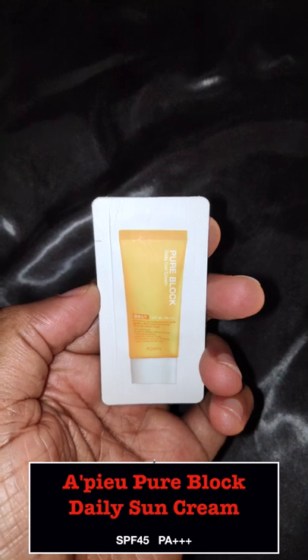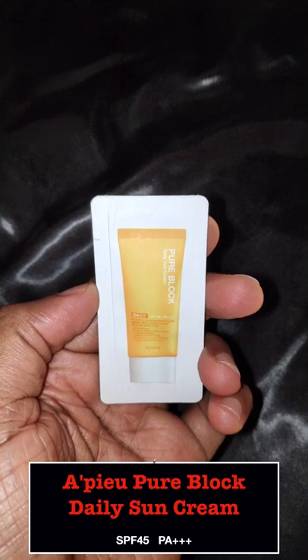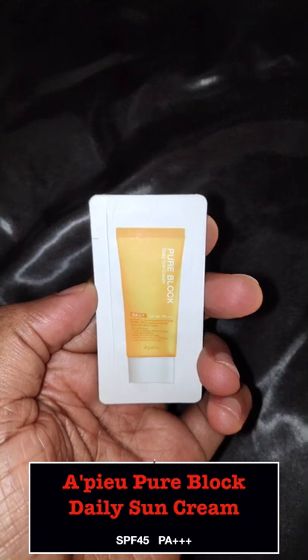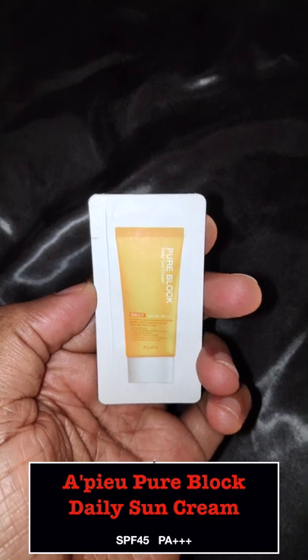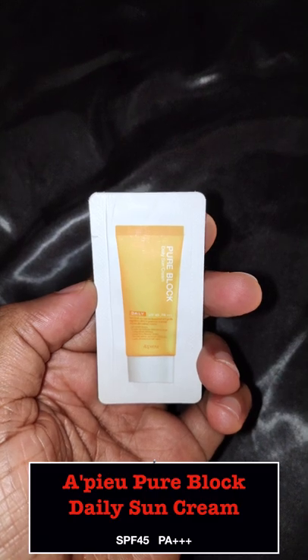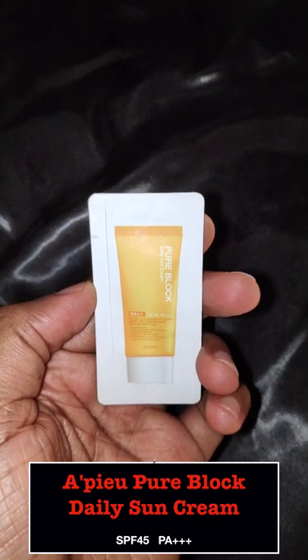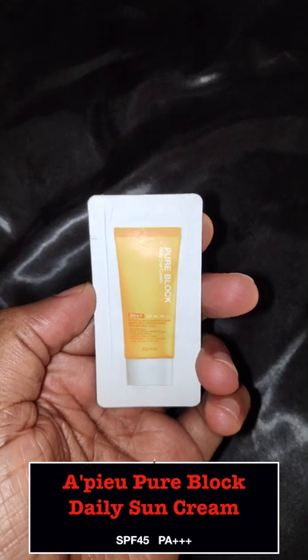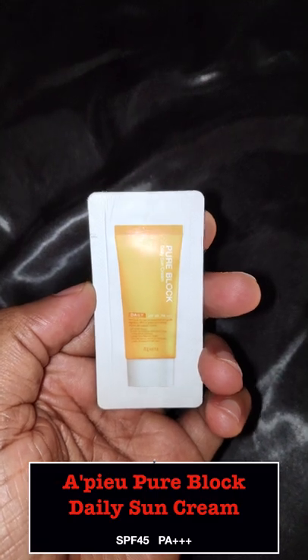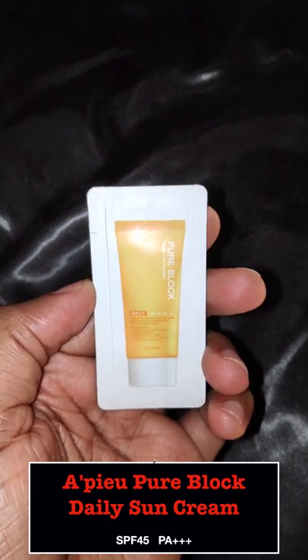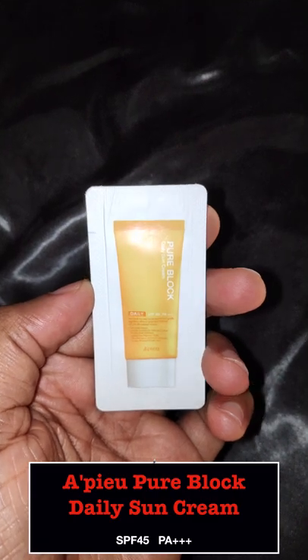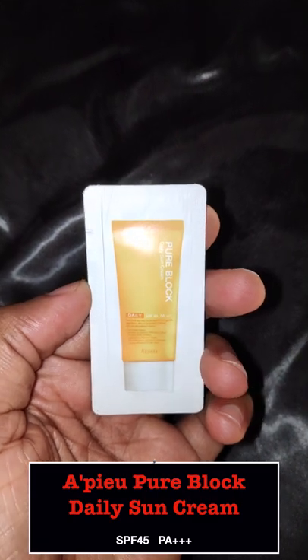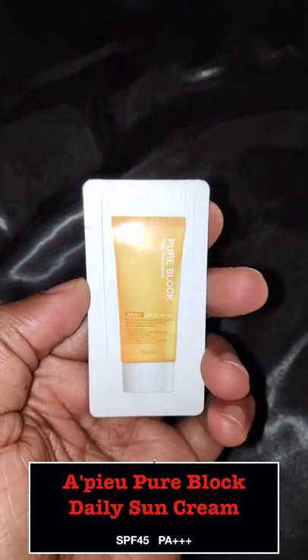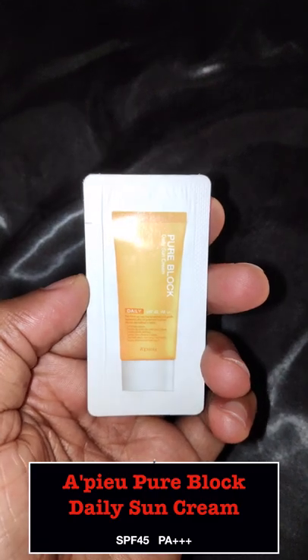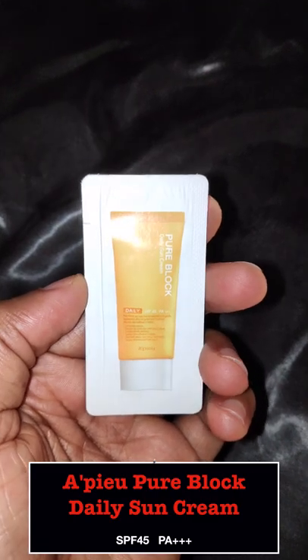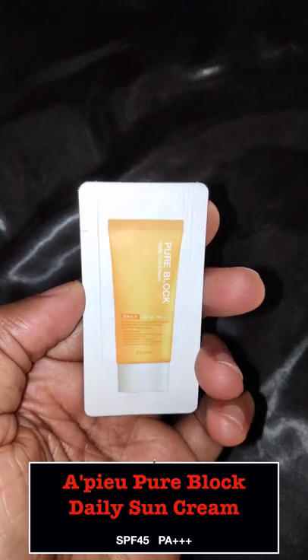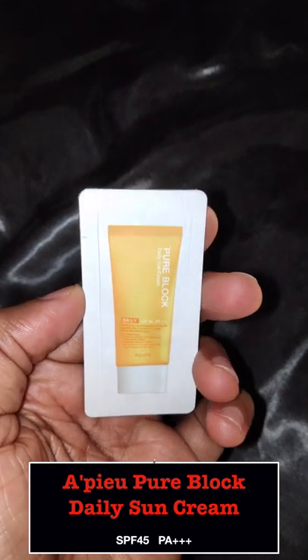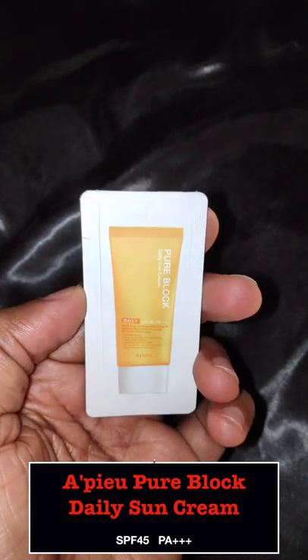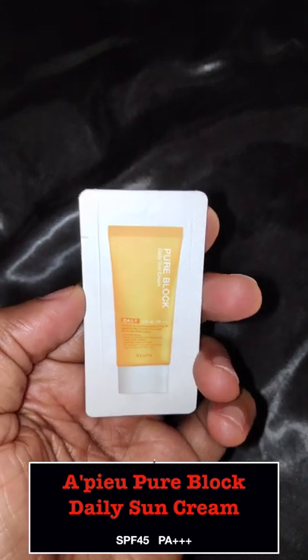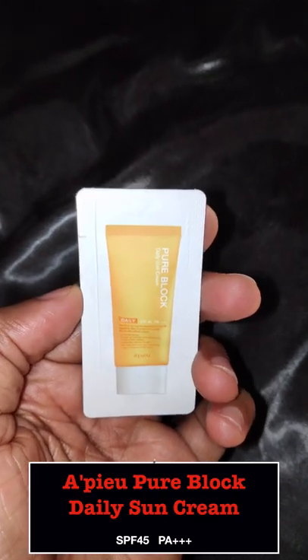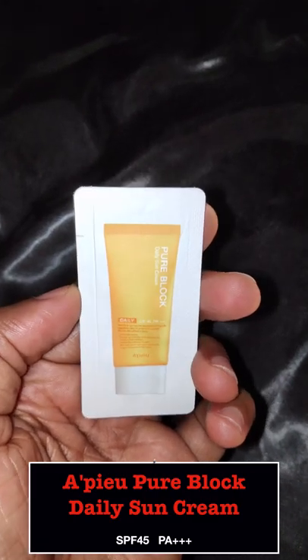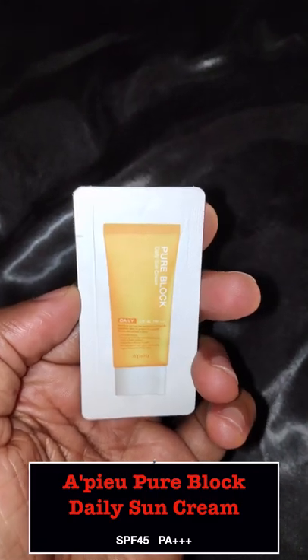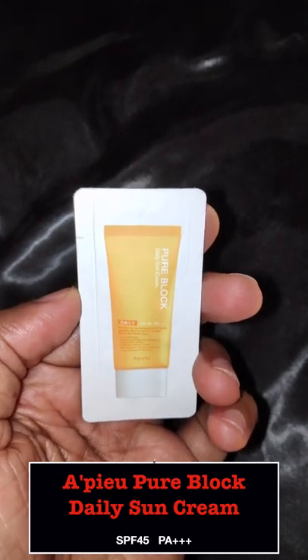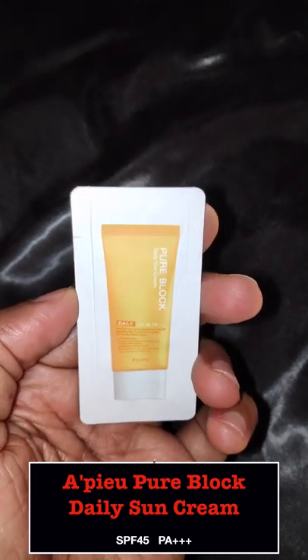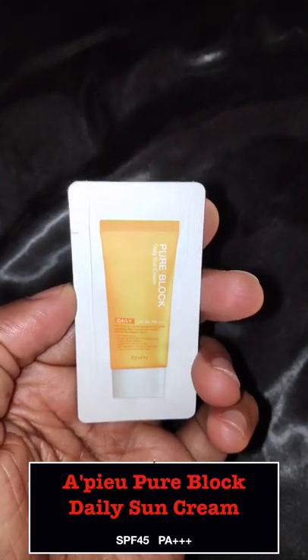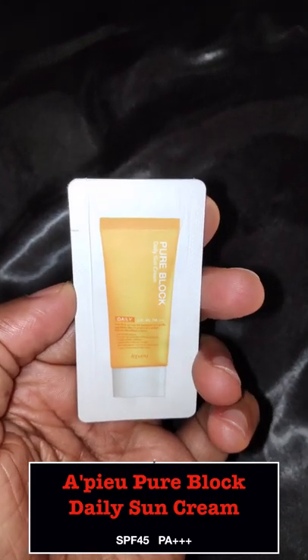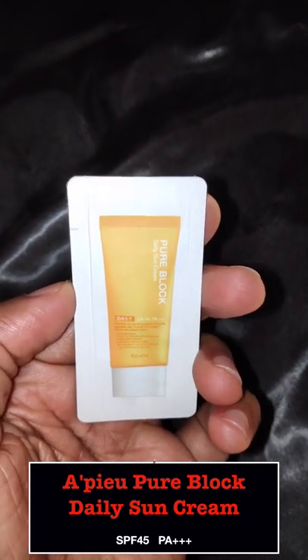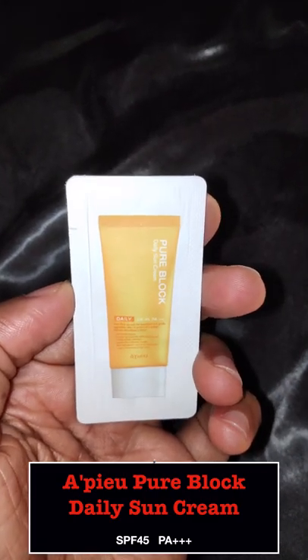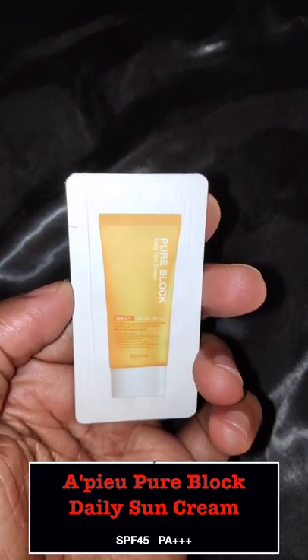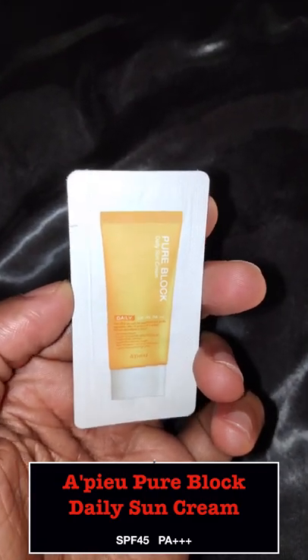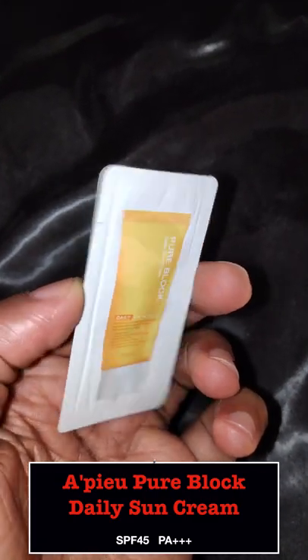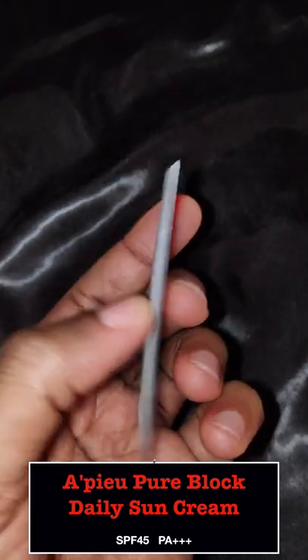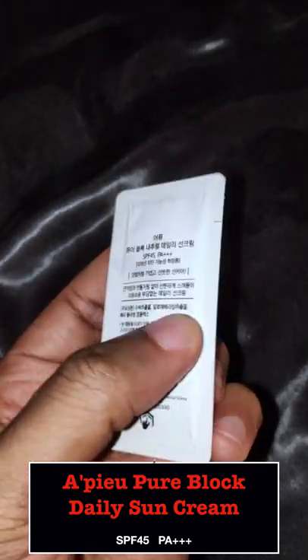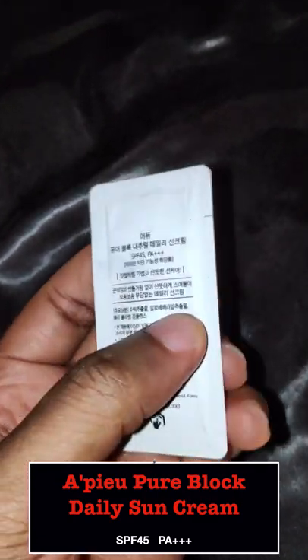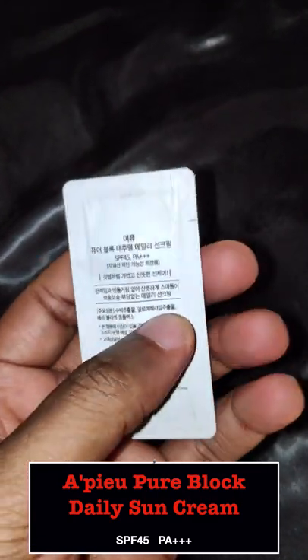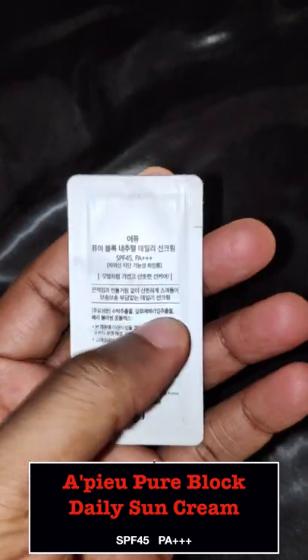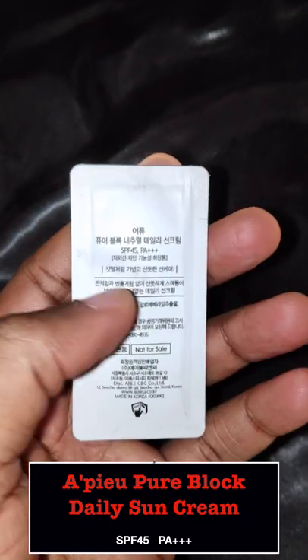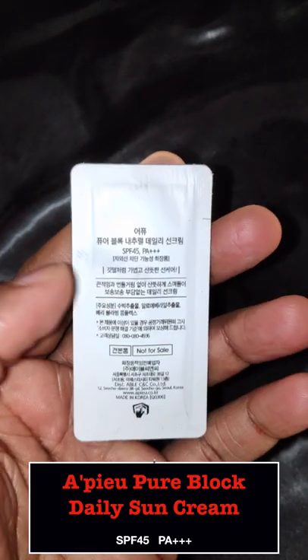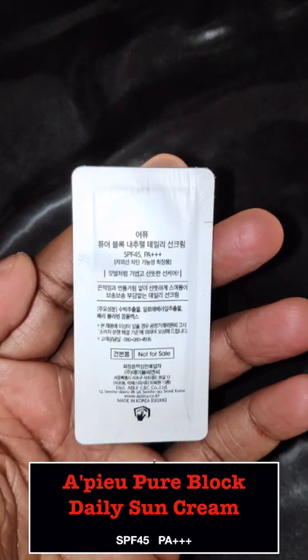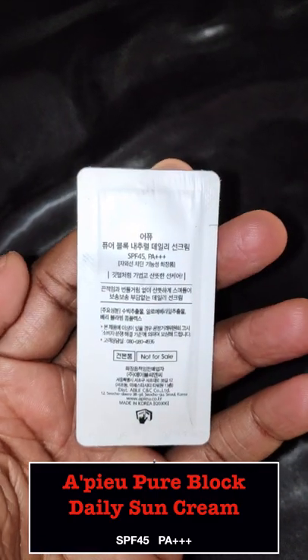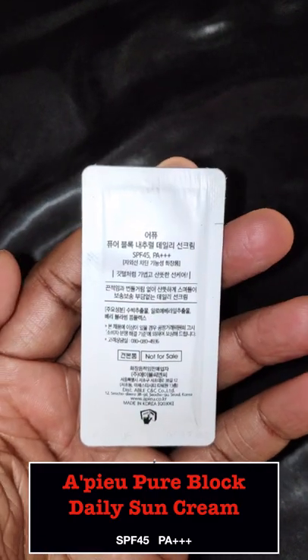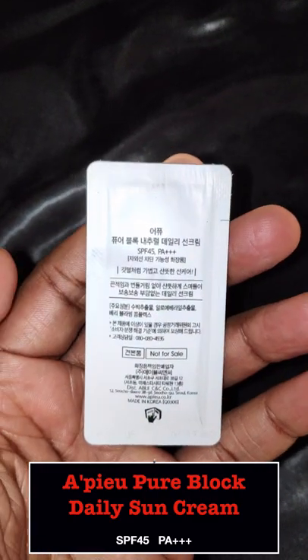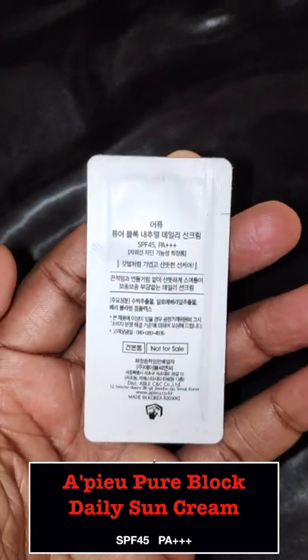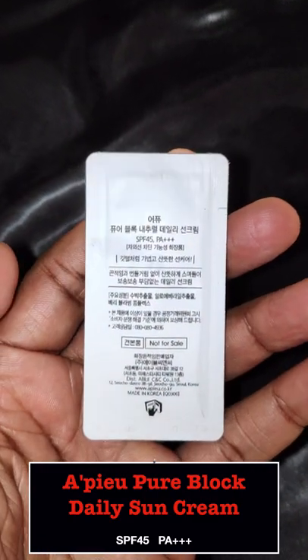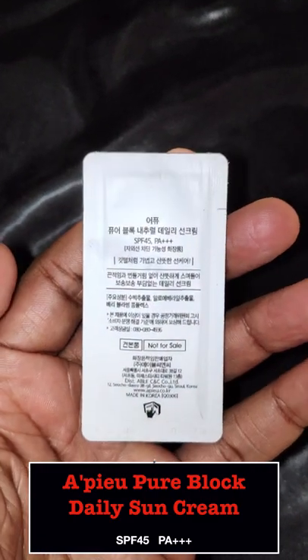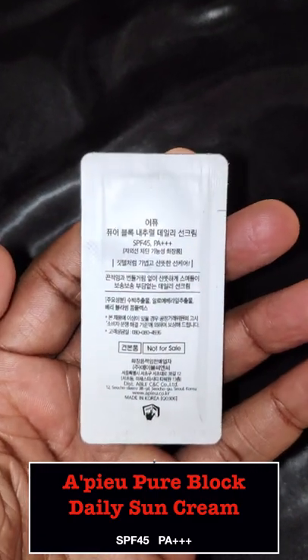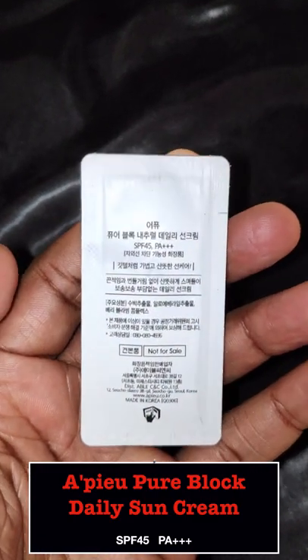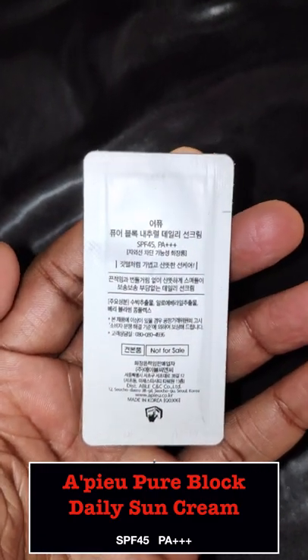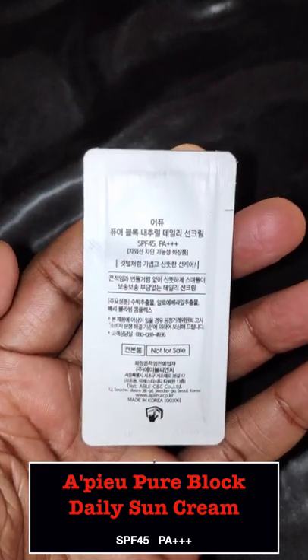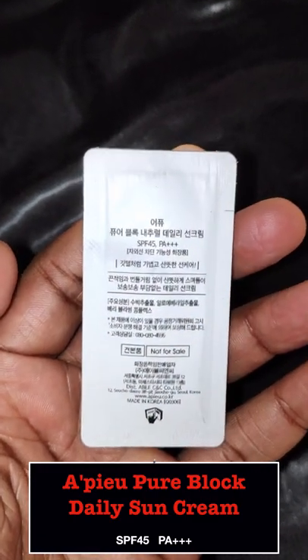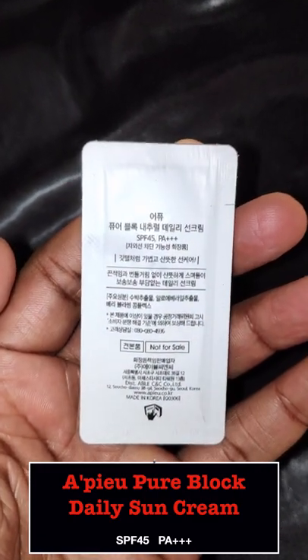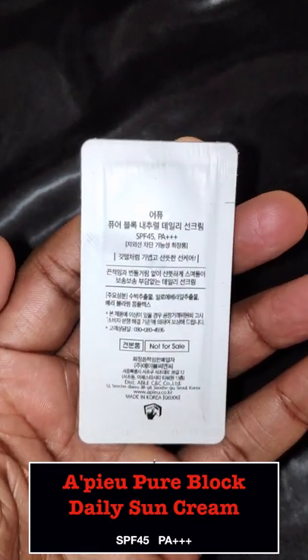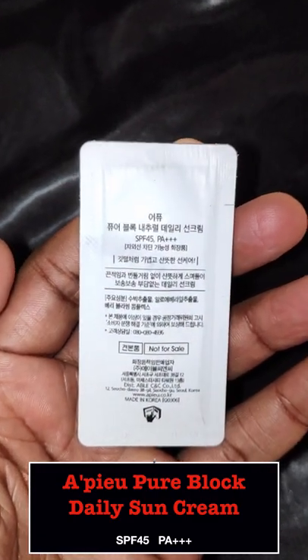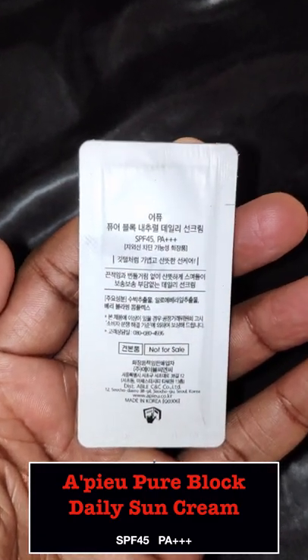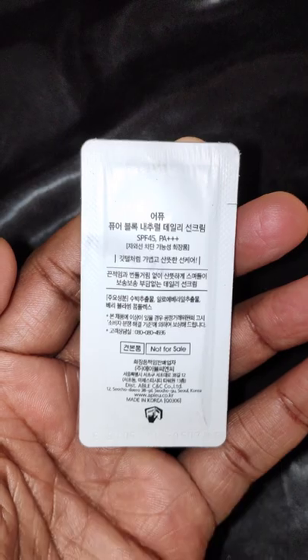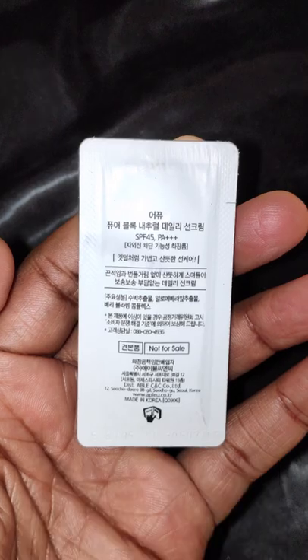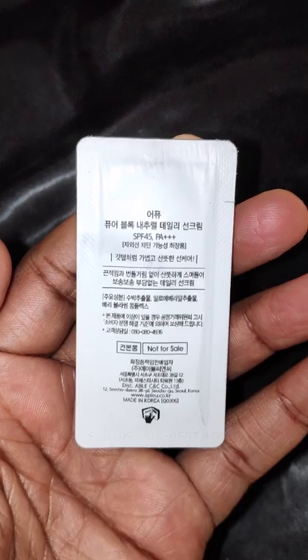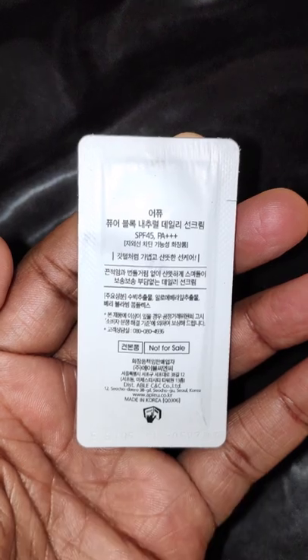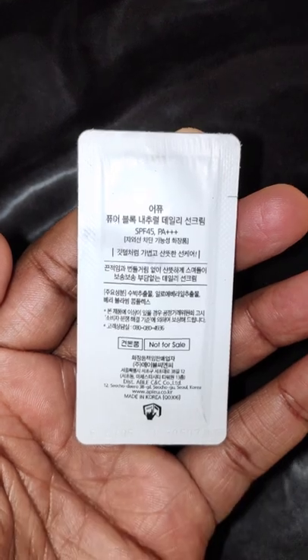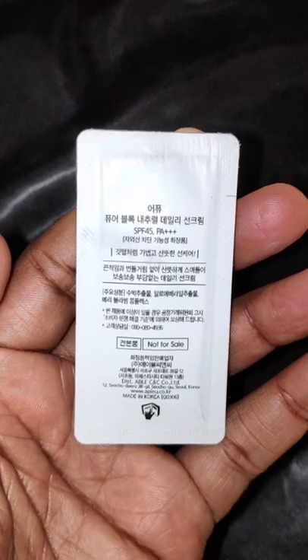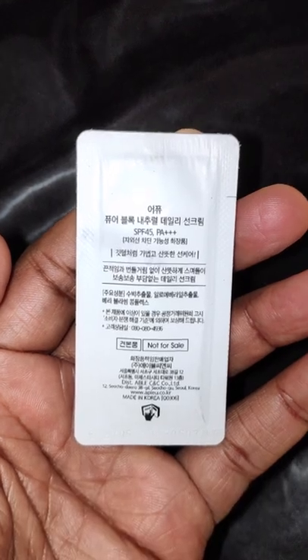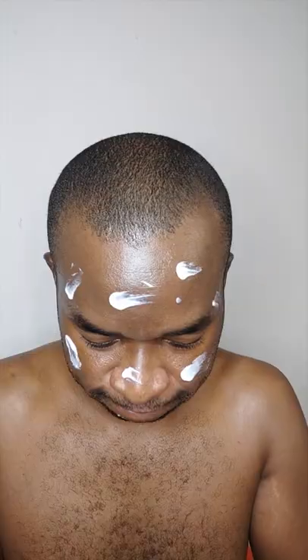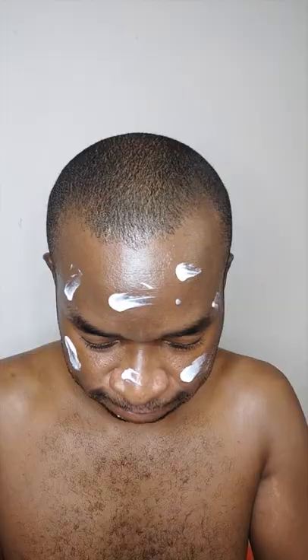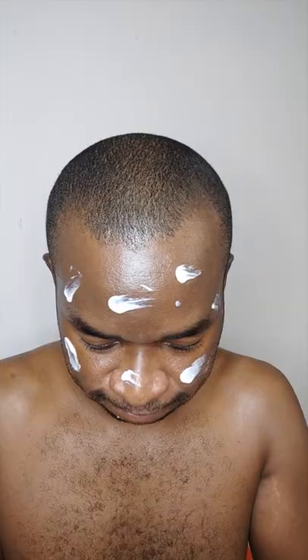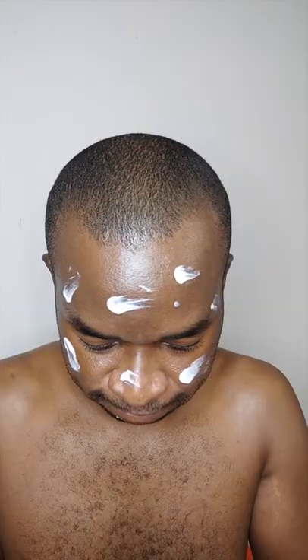Hey guys, this is a sample of the Apu Pure Block Daily Sun Cream and I'll be doing a first impressions whitecast test on it.